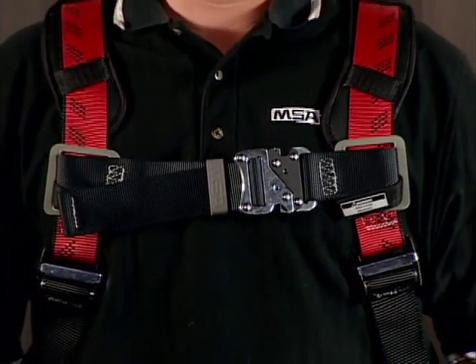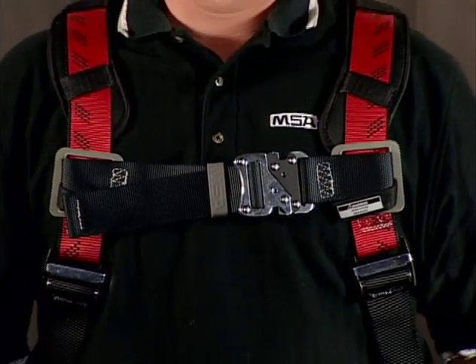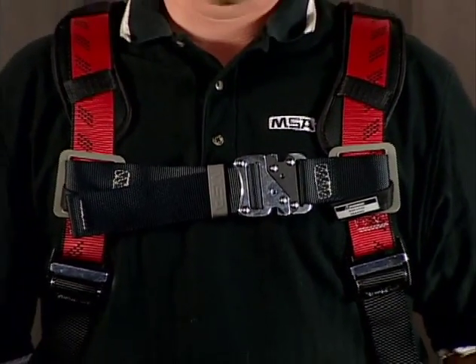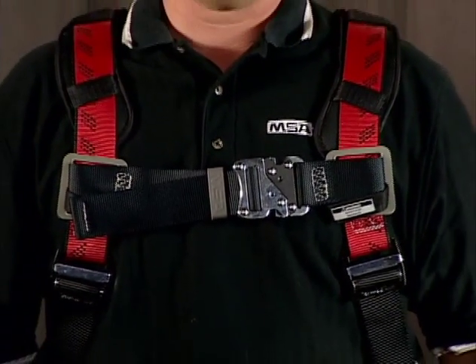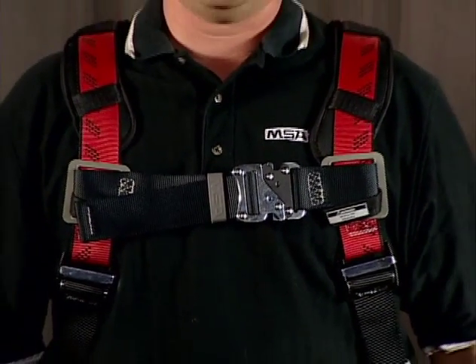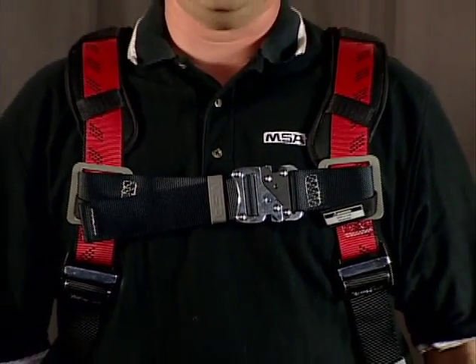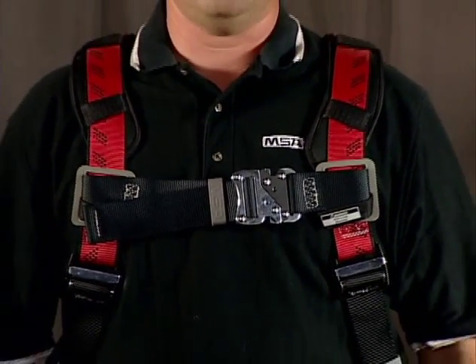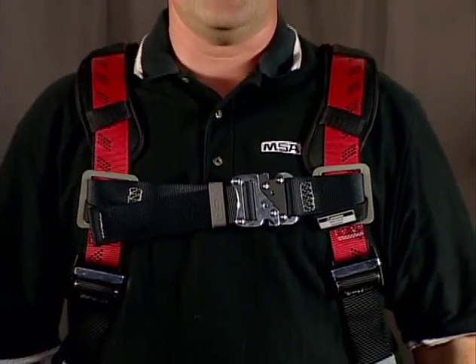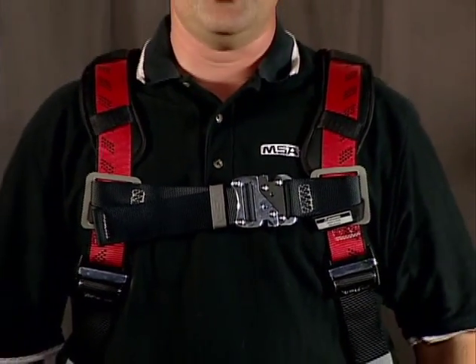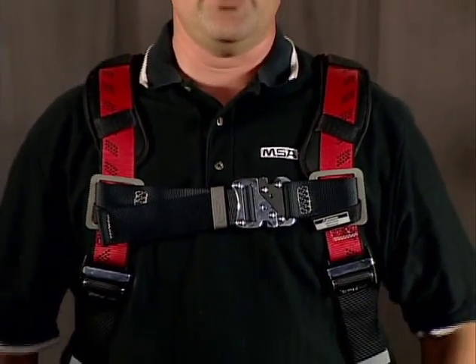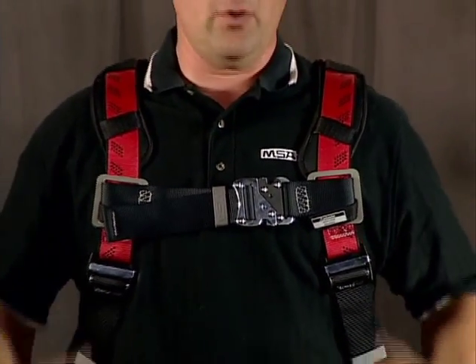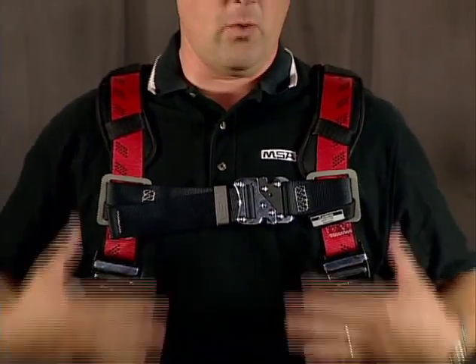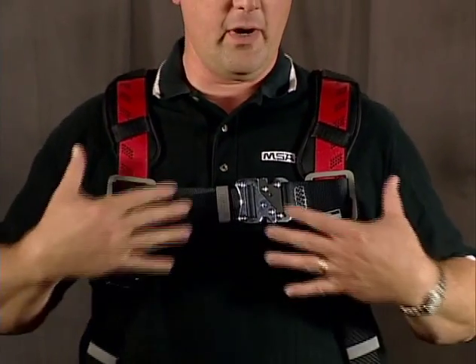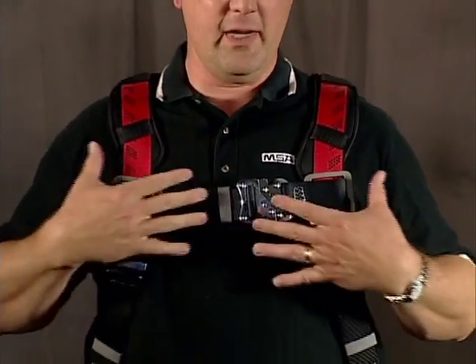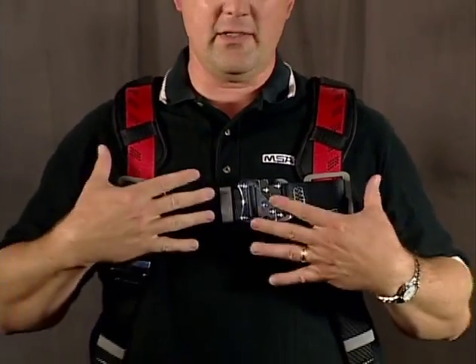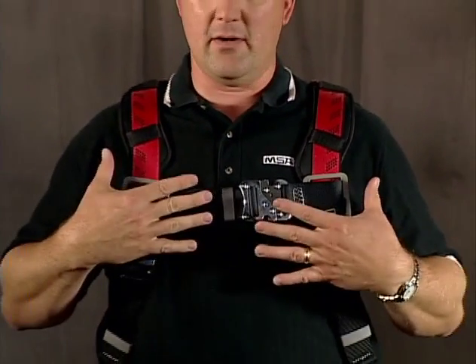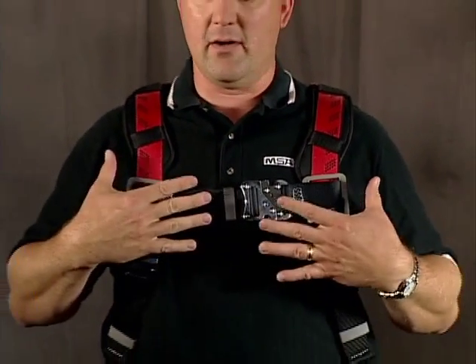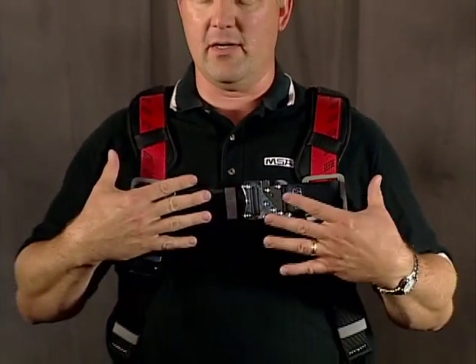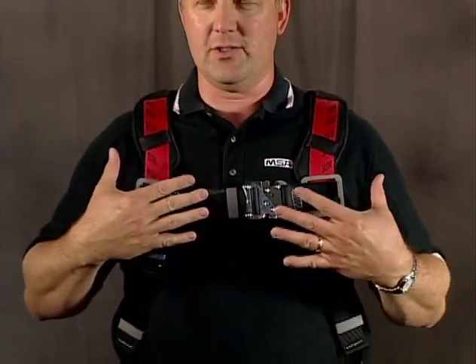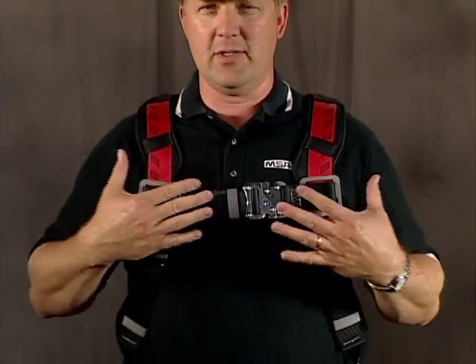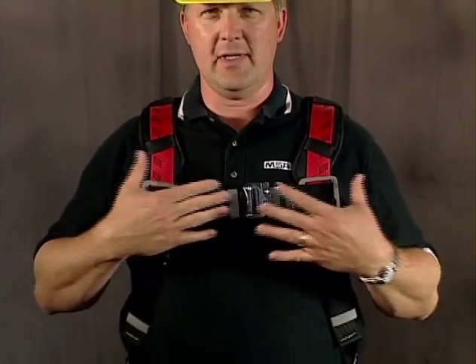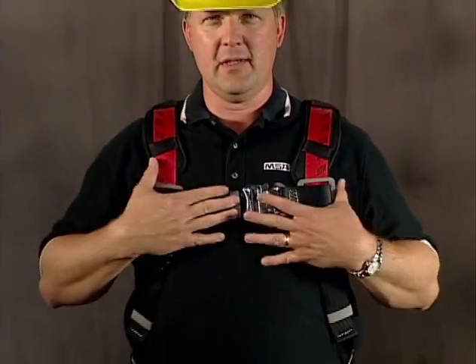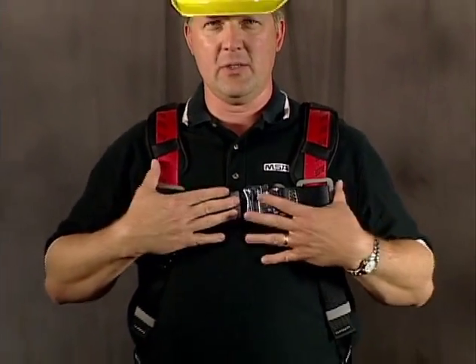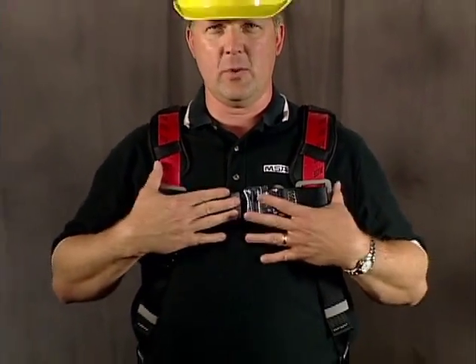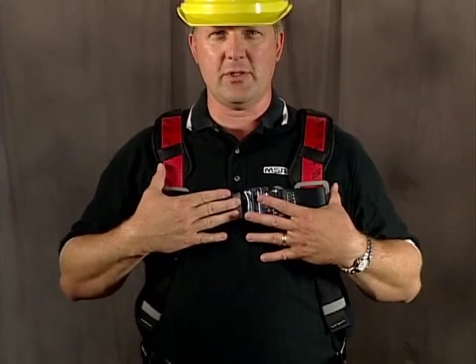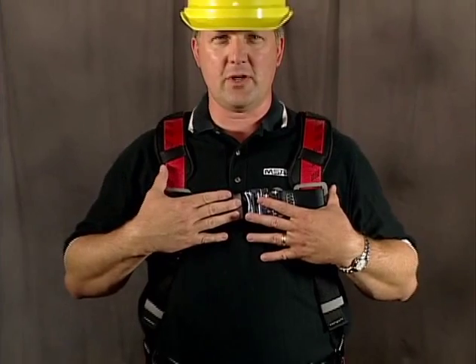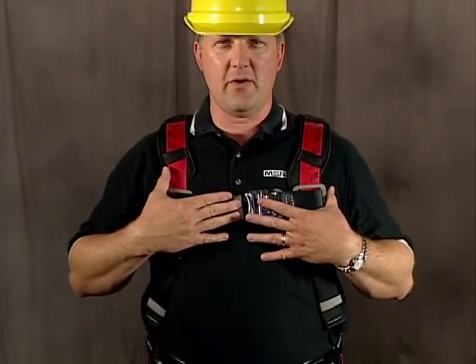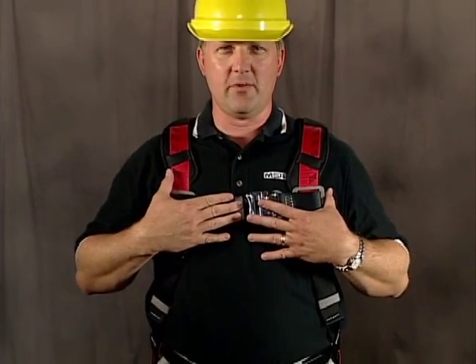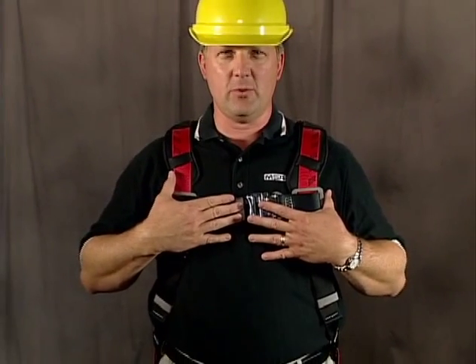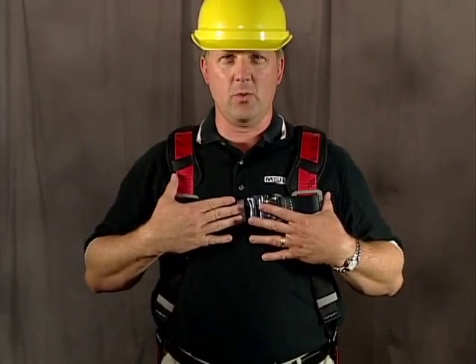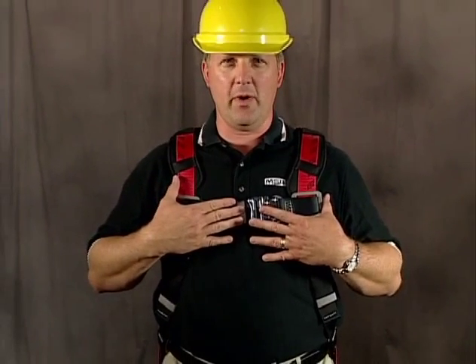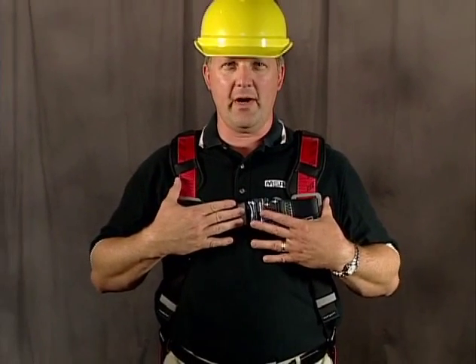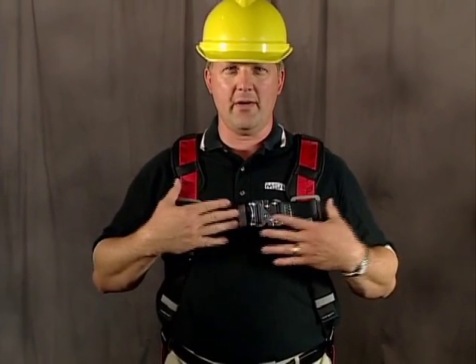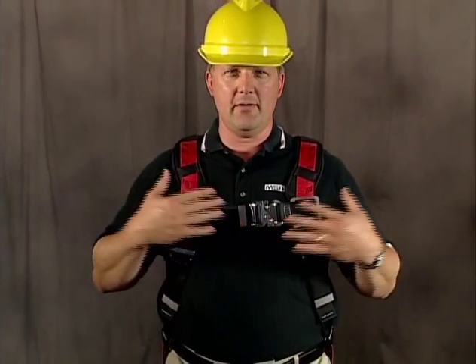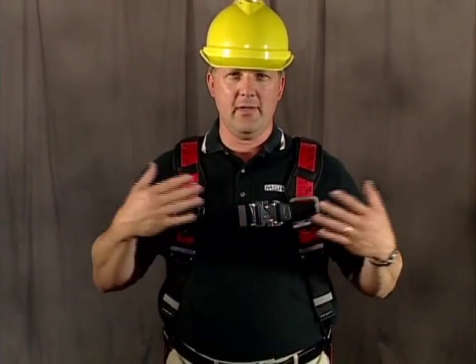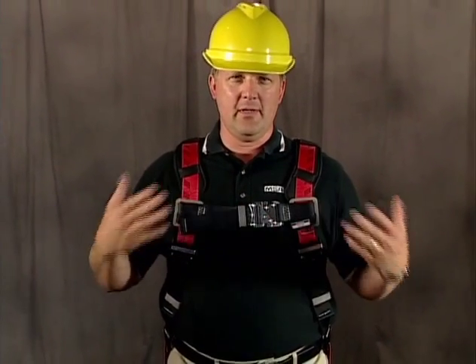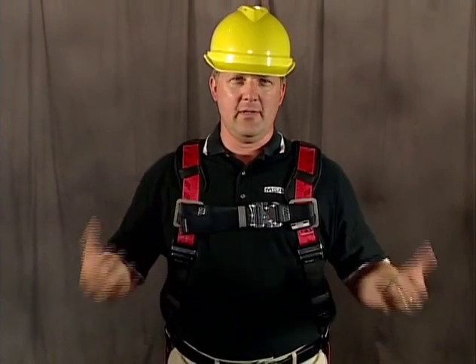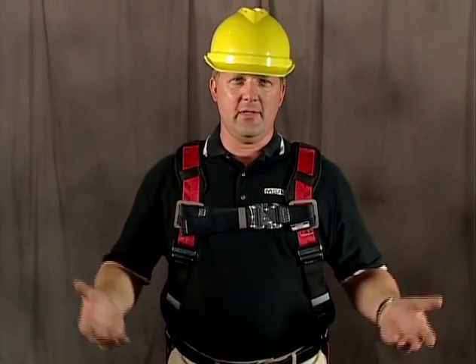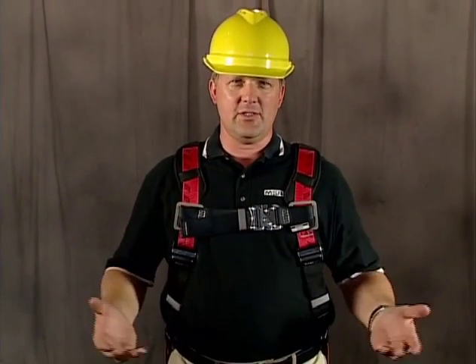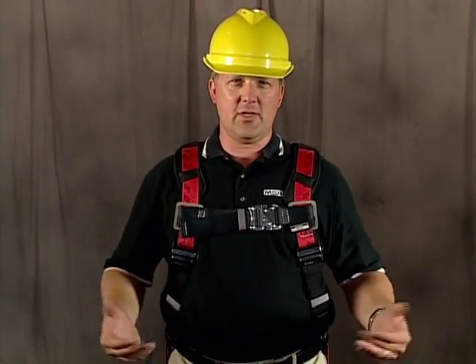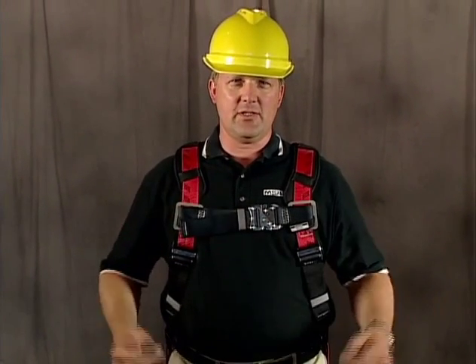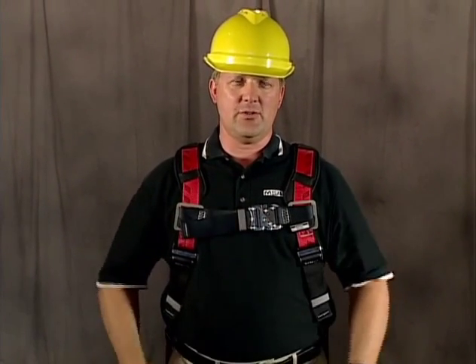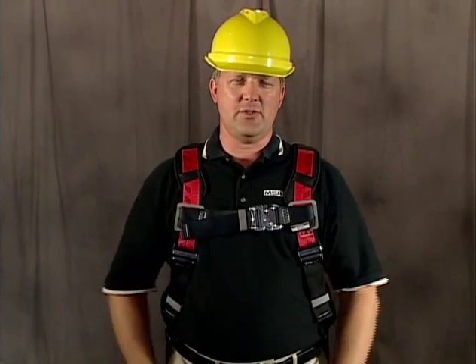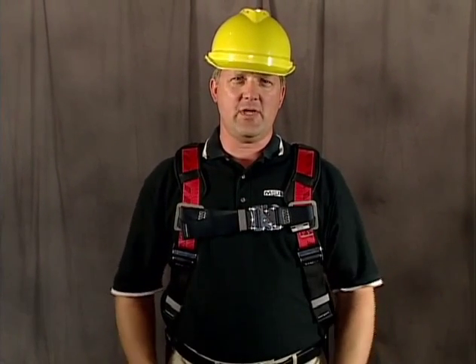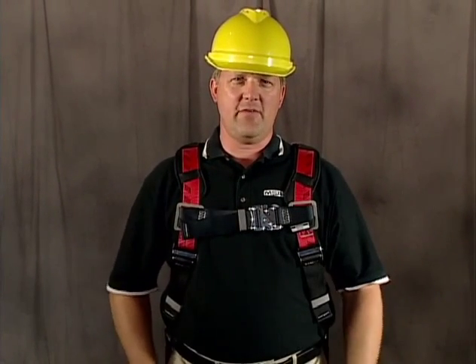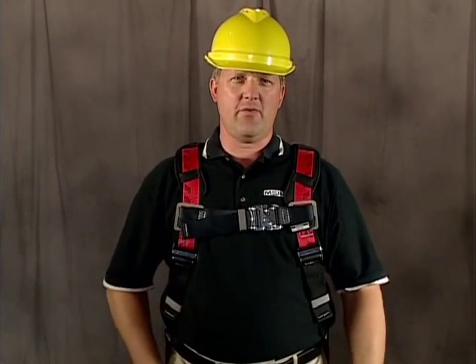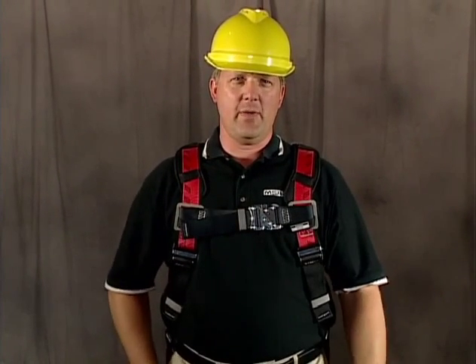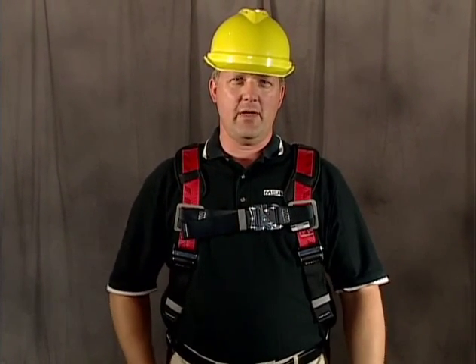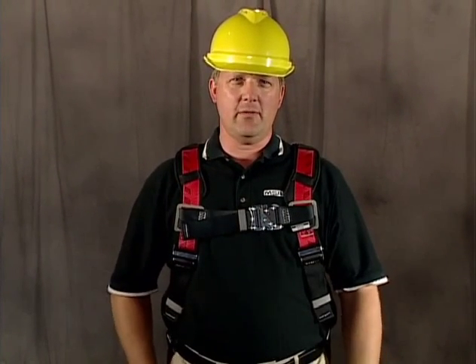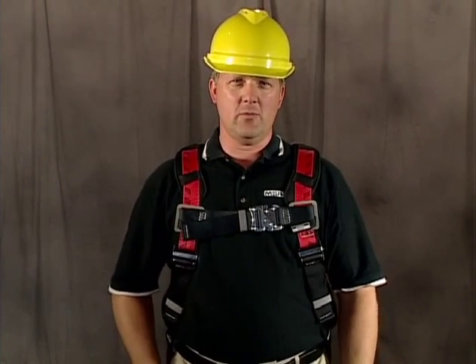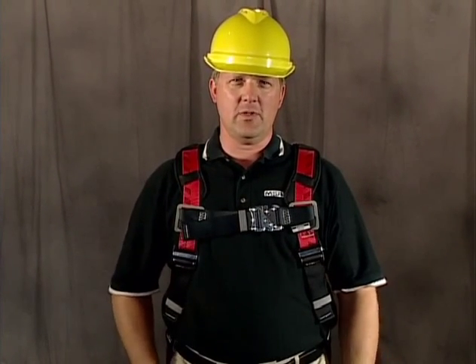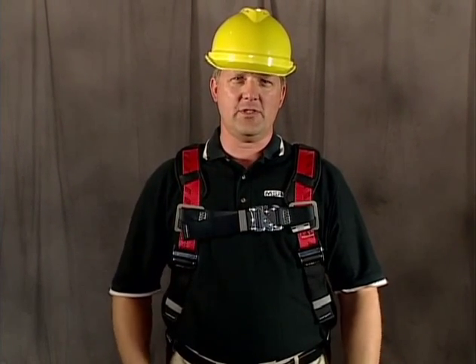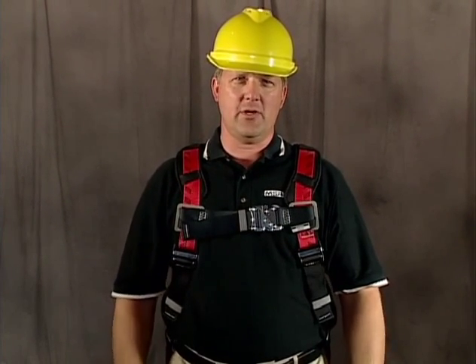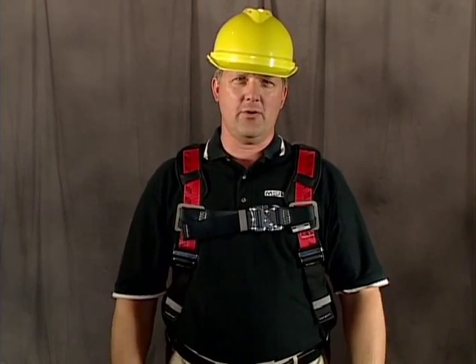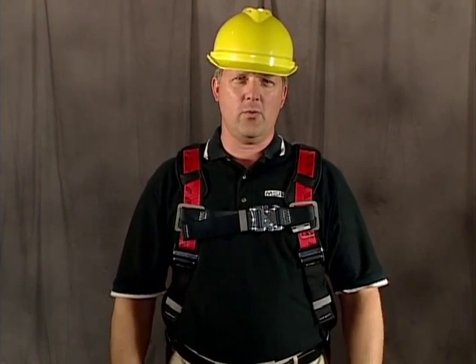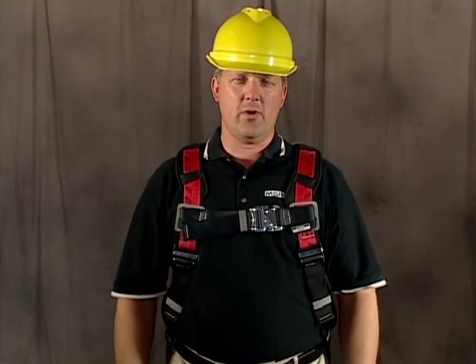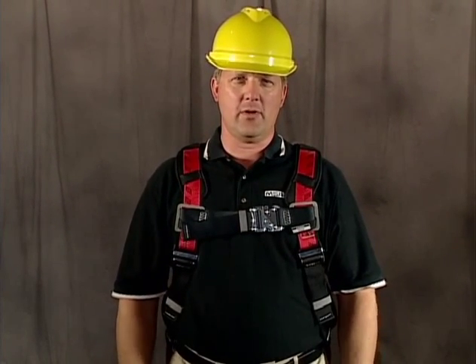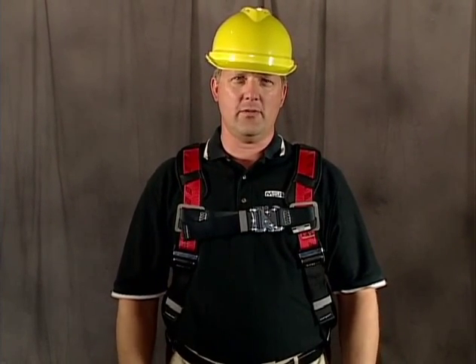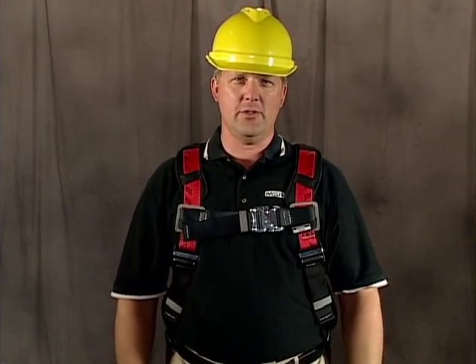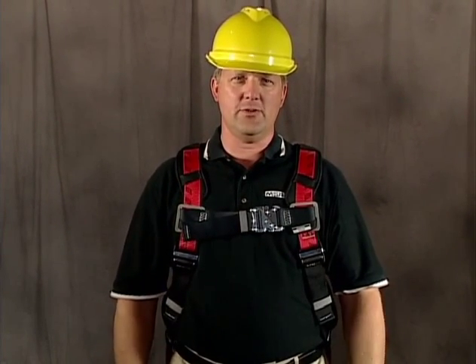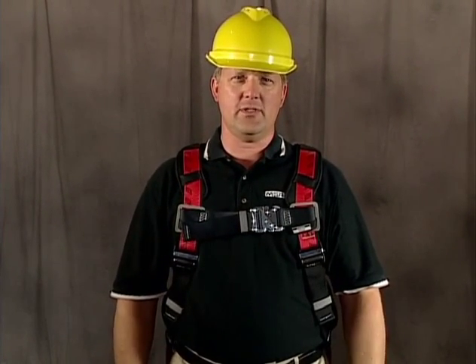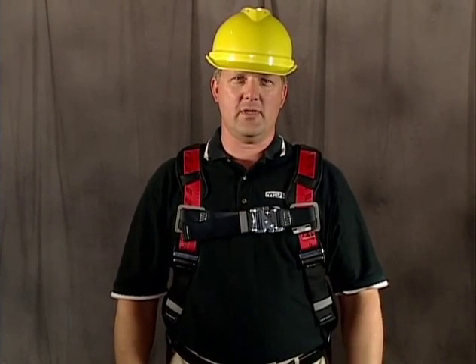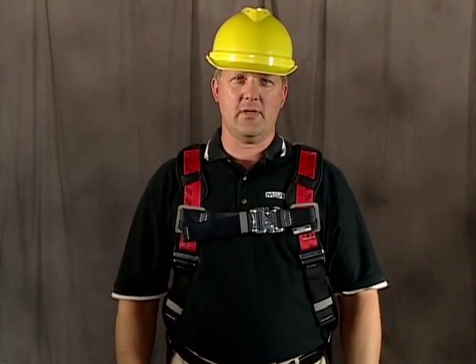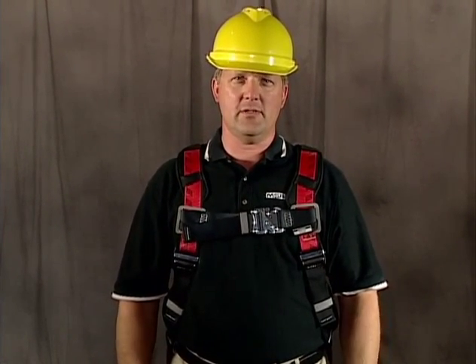This should orient the harness to where it's comfortable to wear, and it's also safe for me once I go to work using the harness.